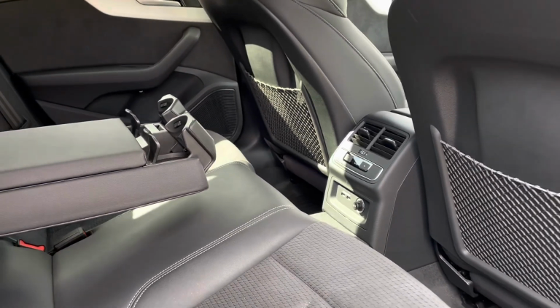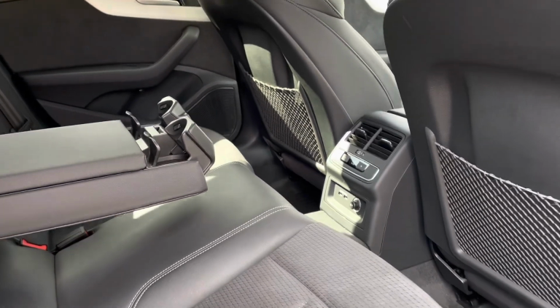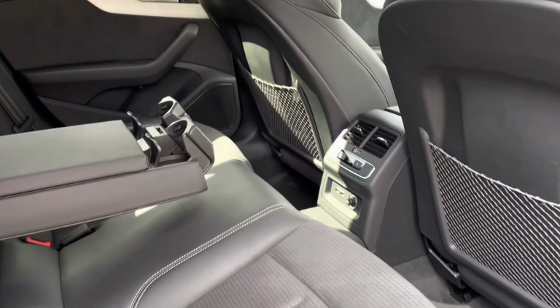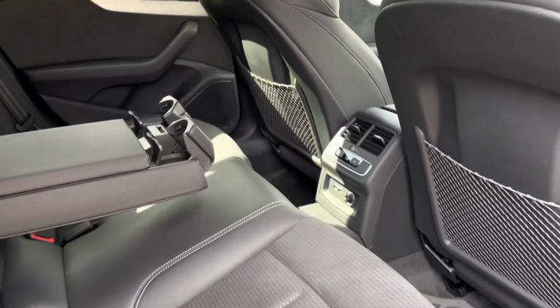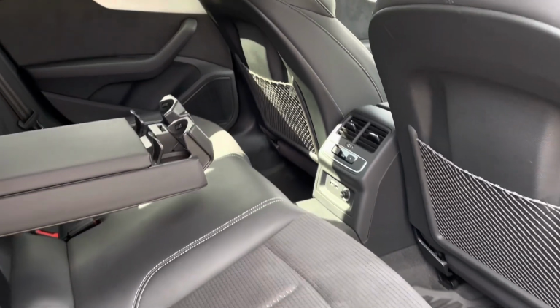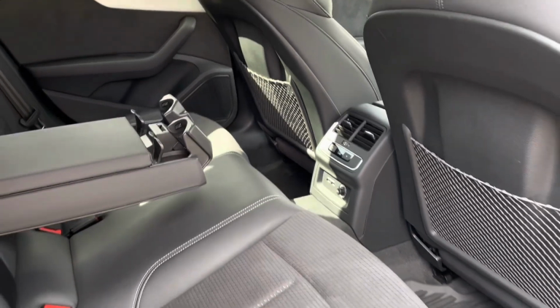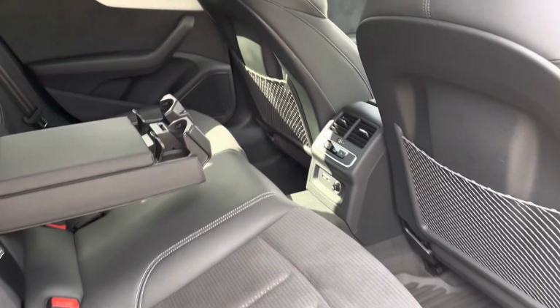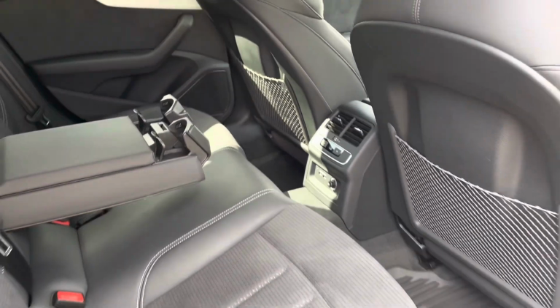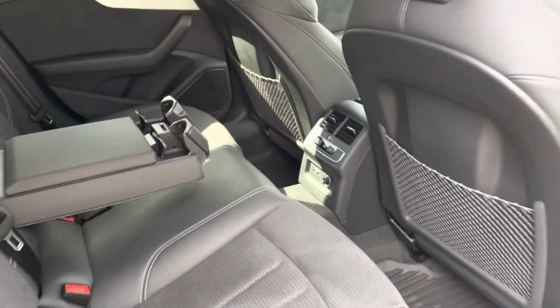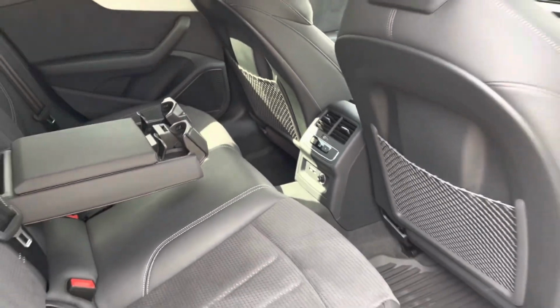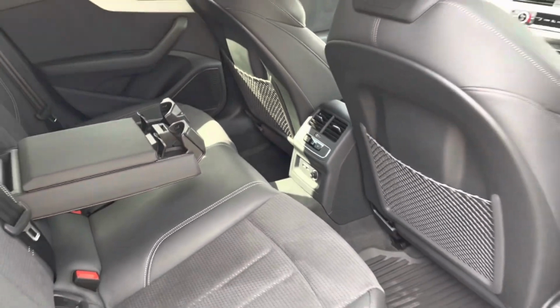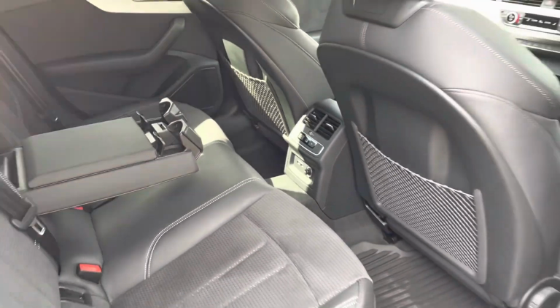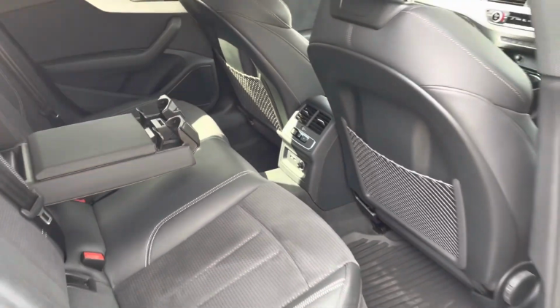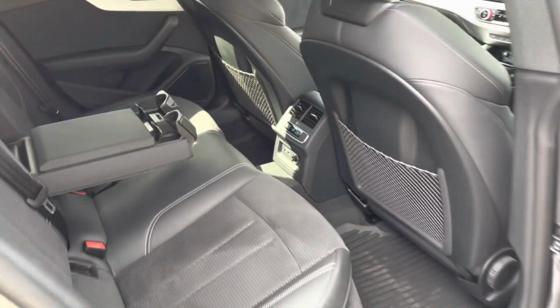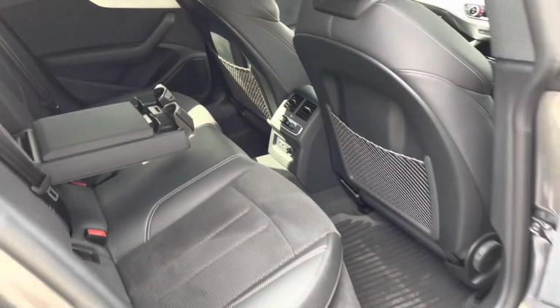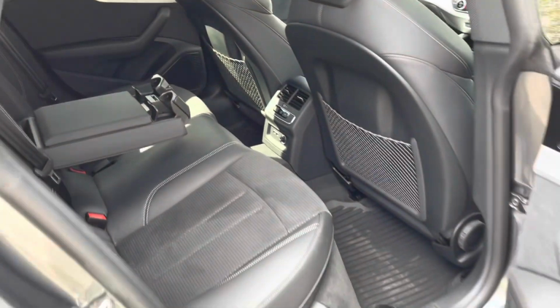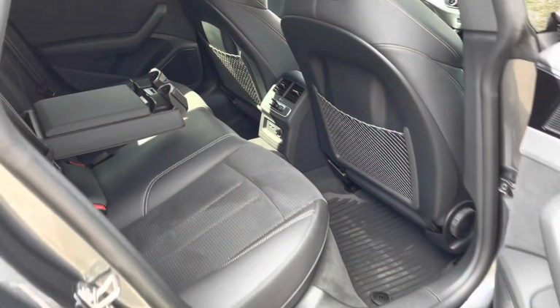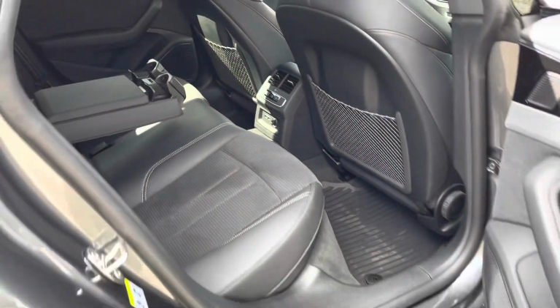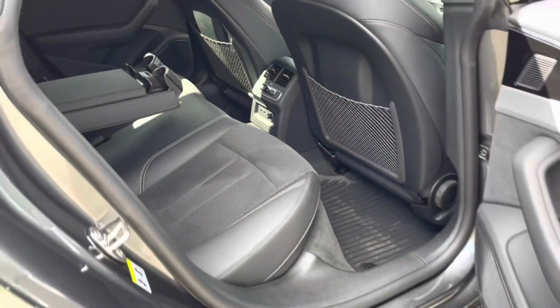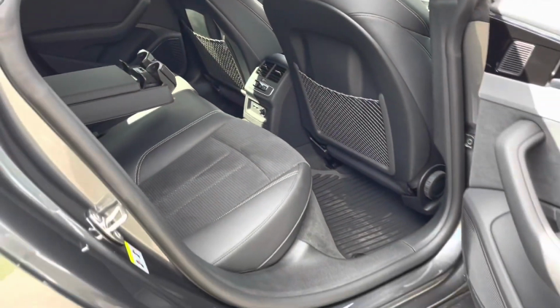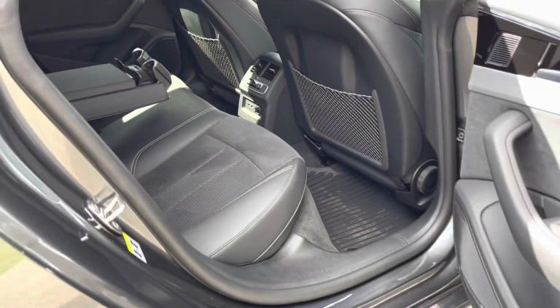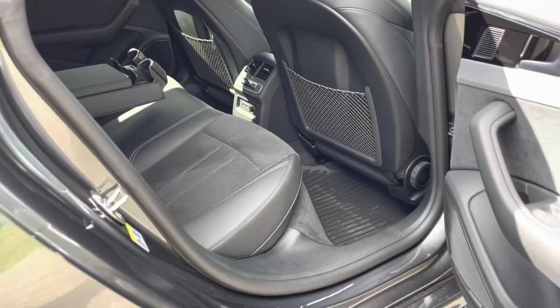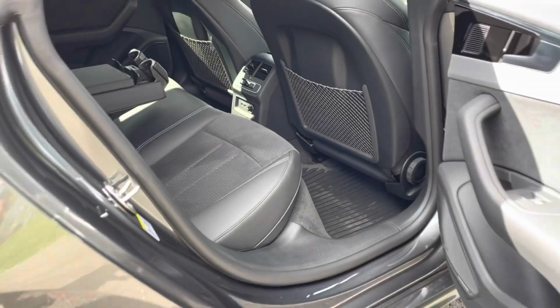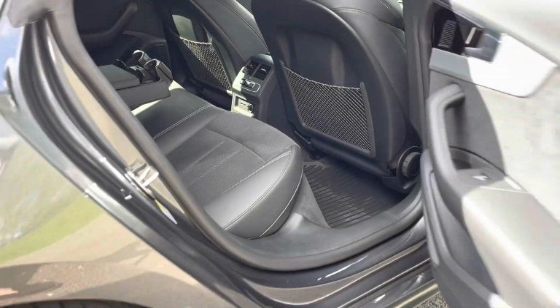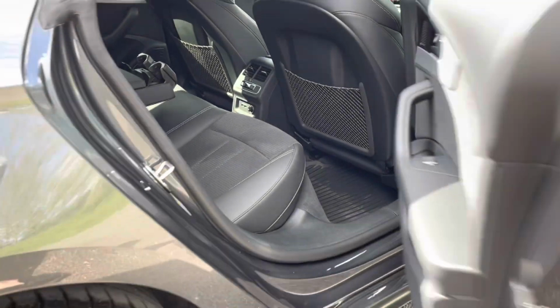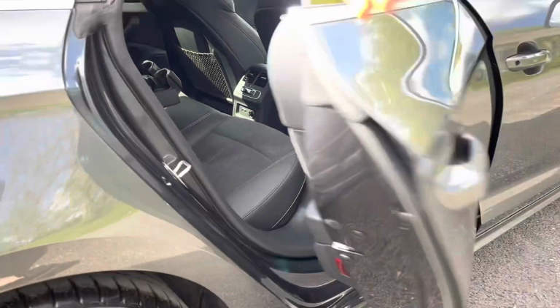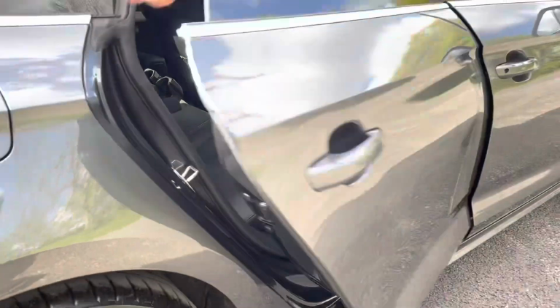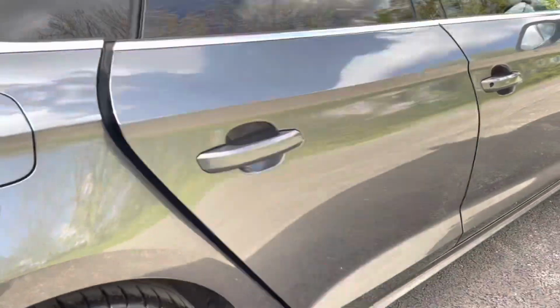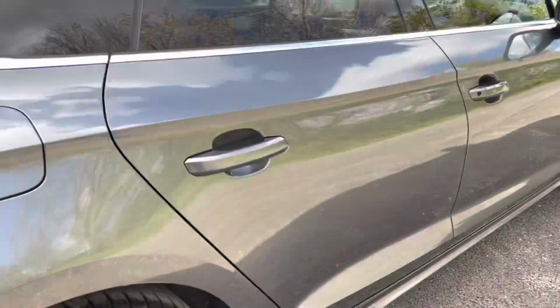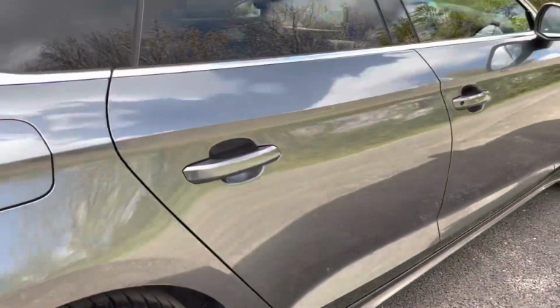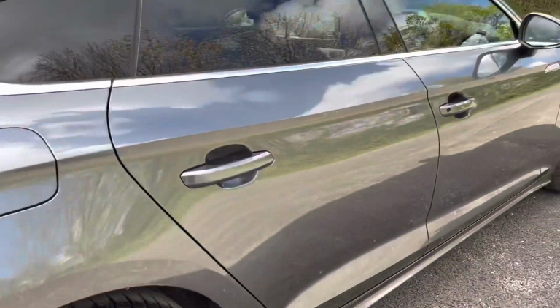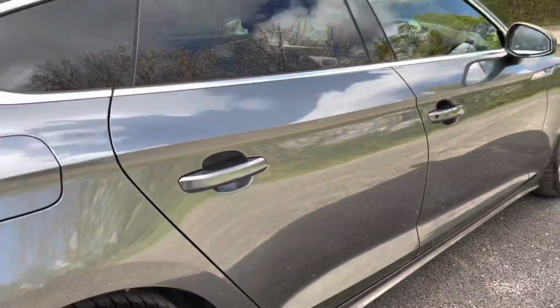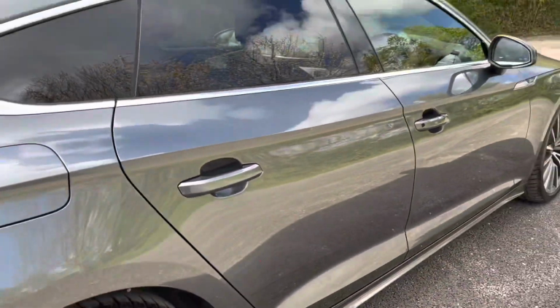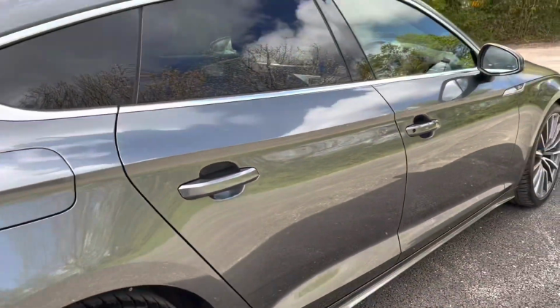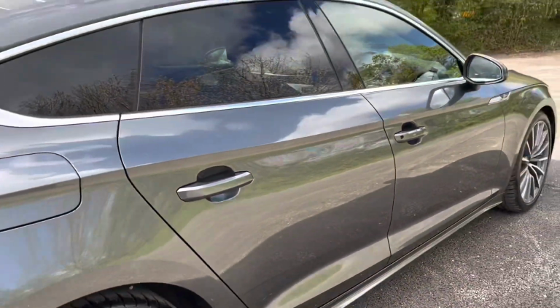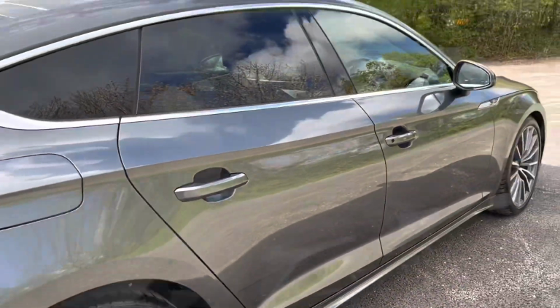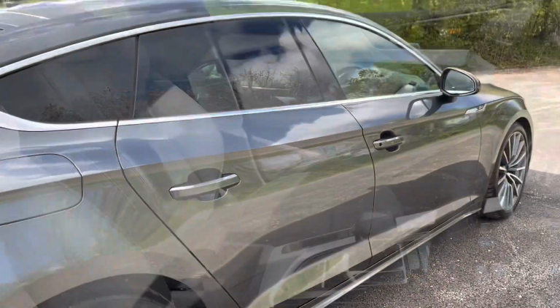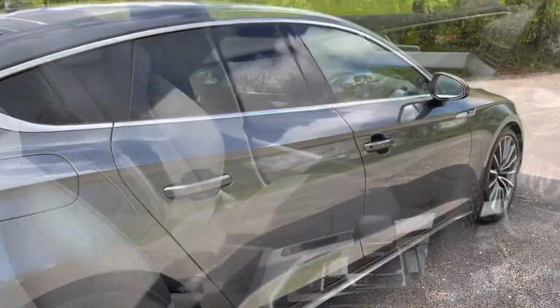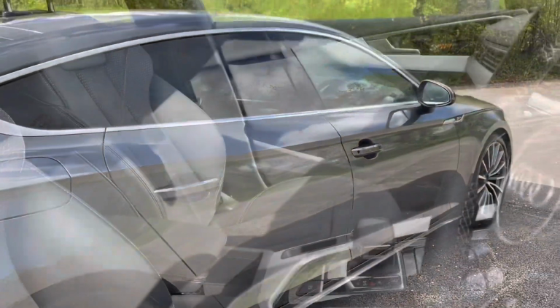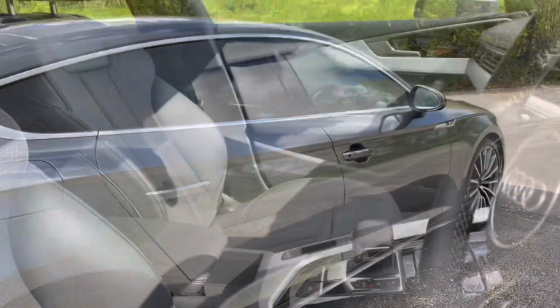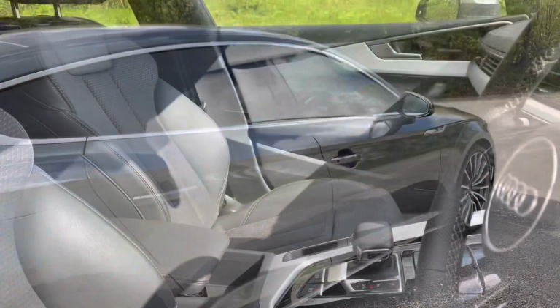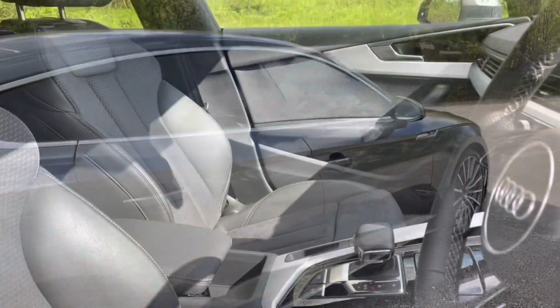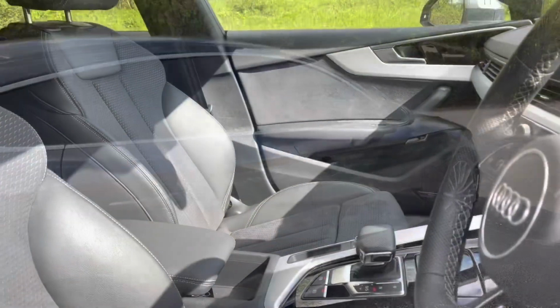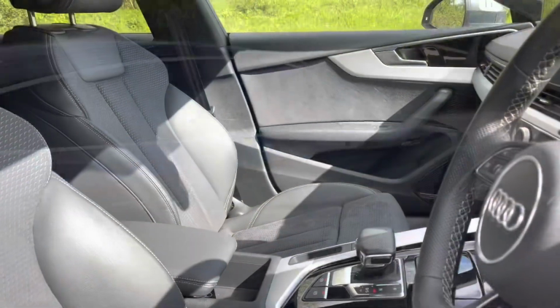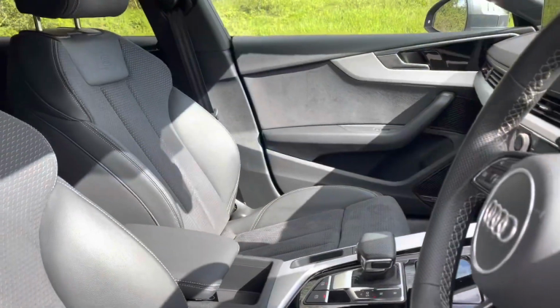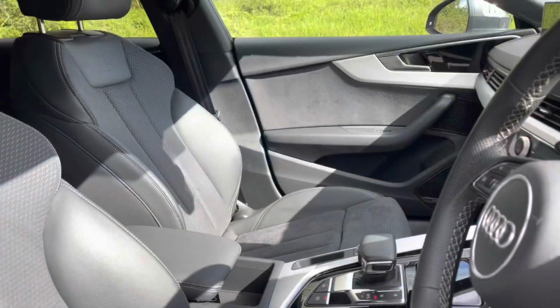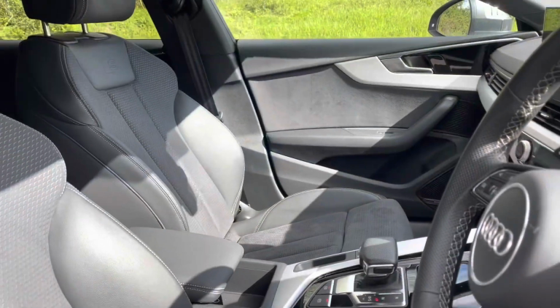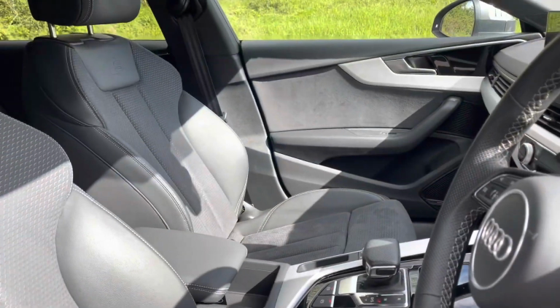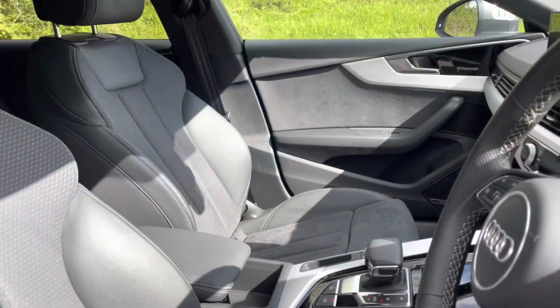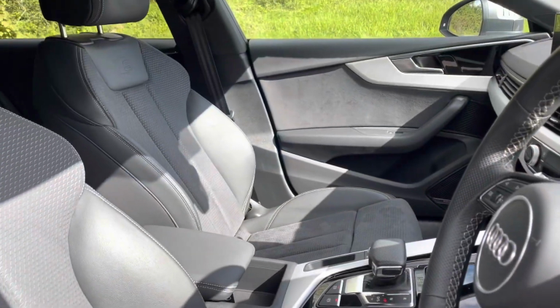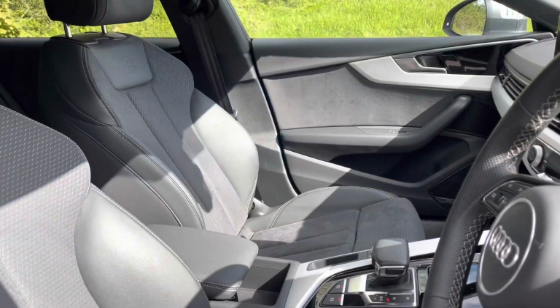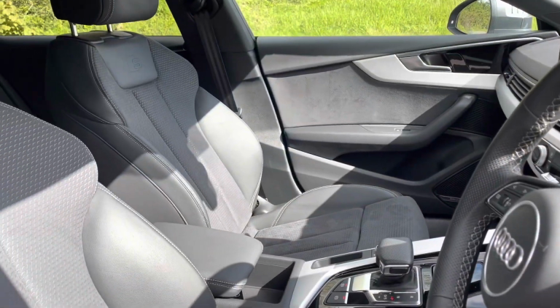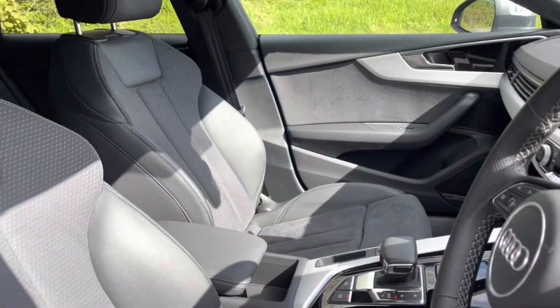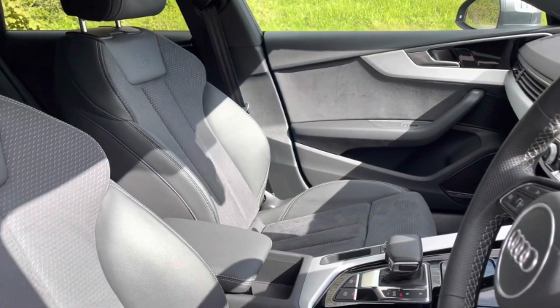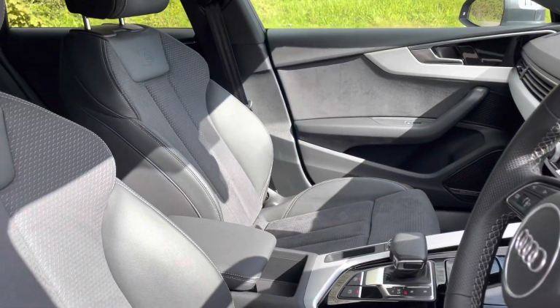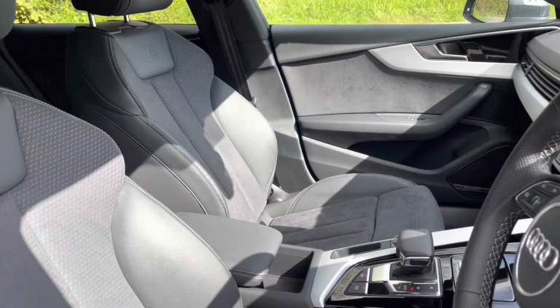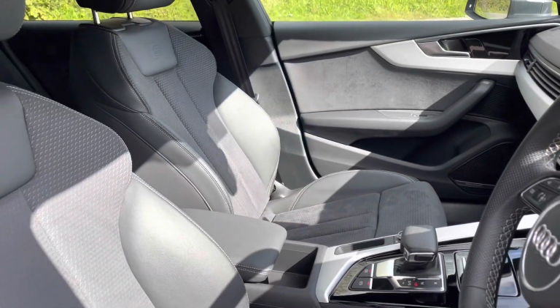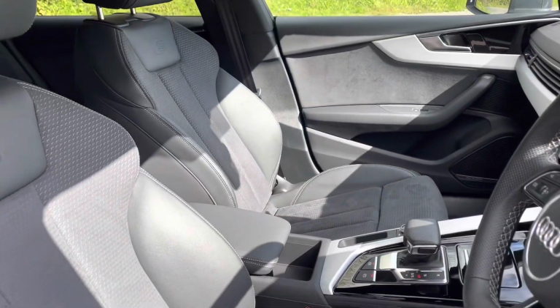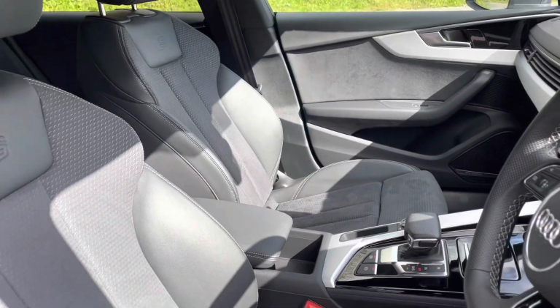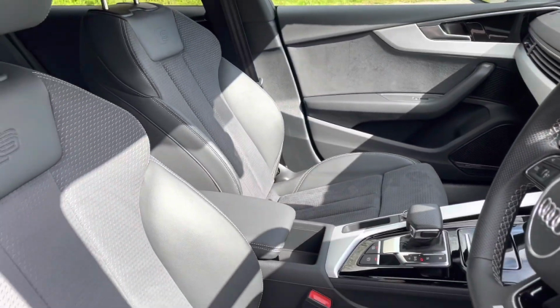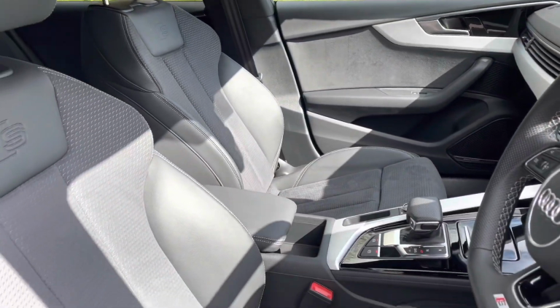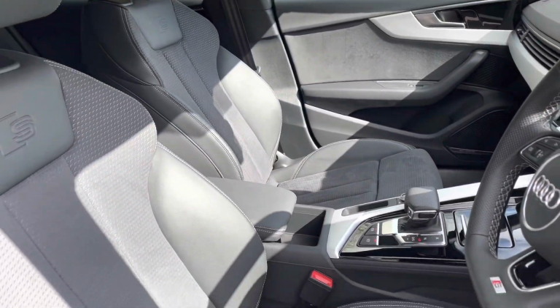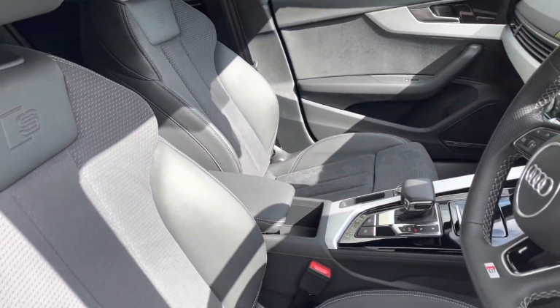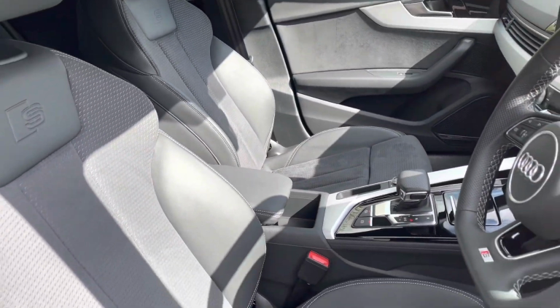The rear also holds an ISOFIX and top tether child seat mounting for the outer rear seats, as well as a rear electronic climate control.